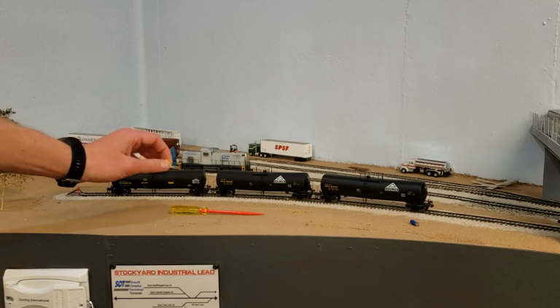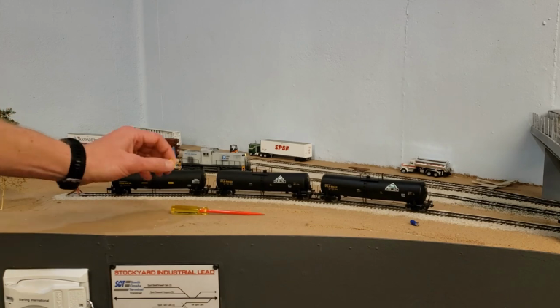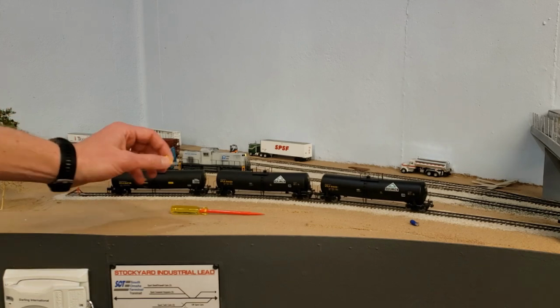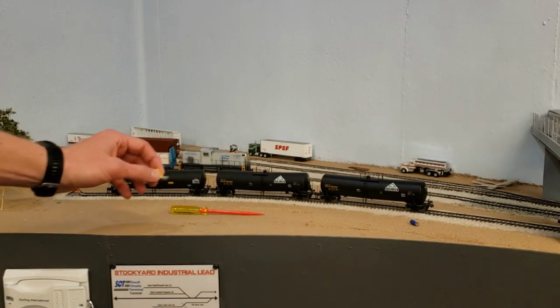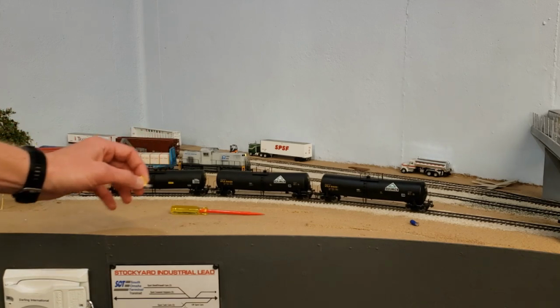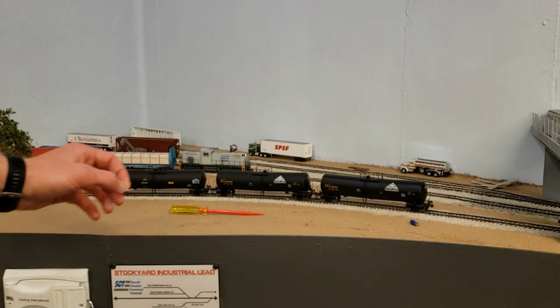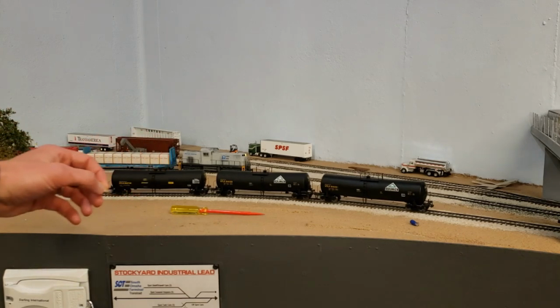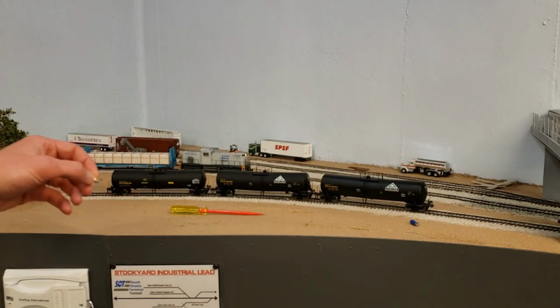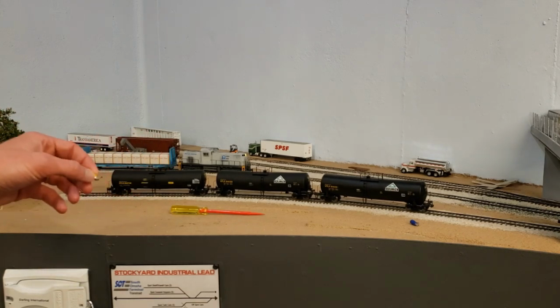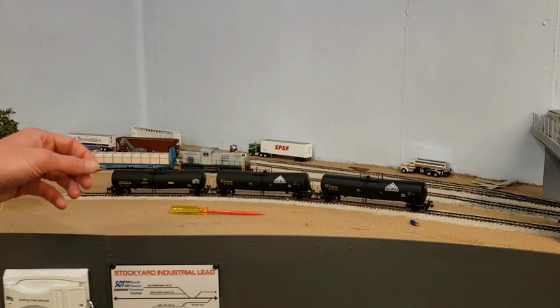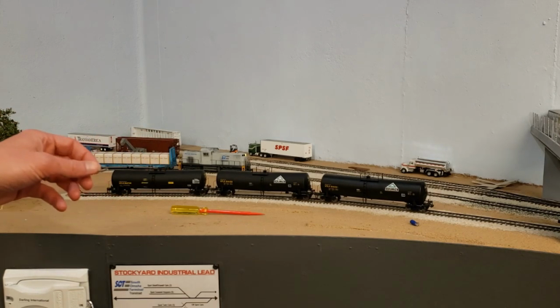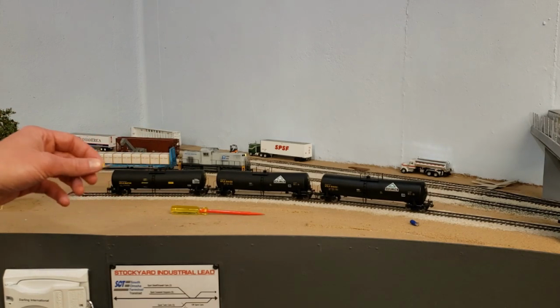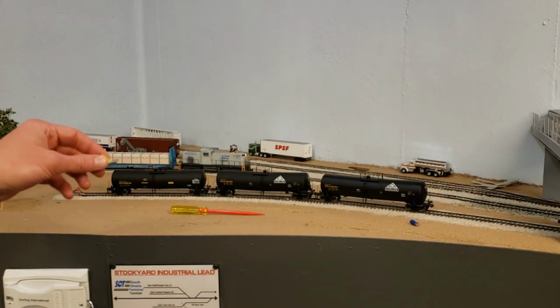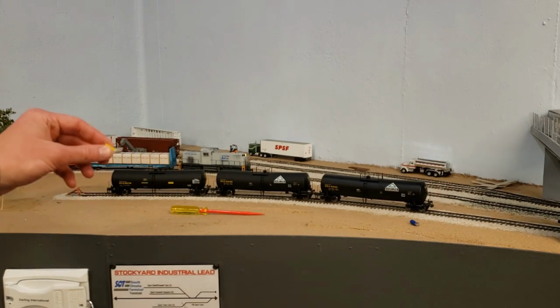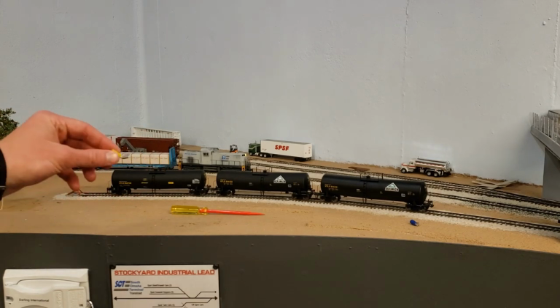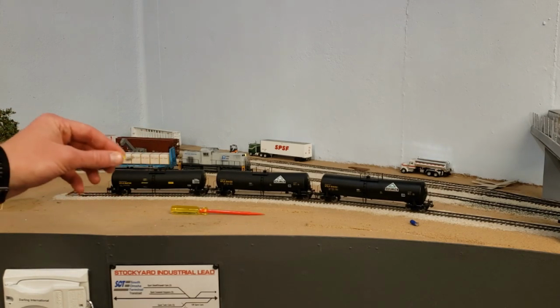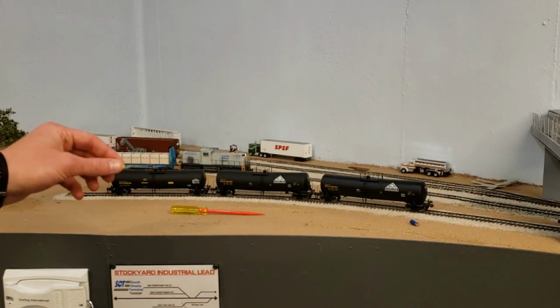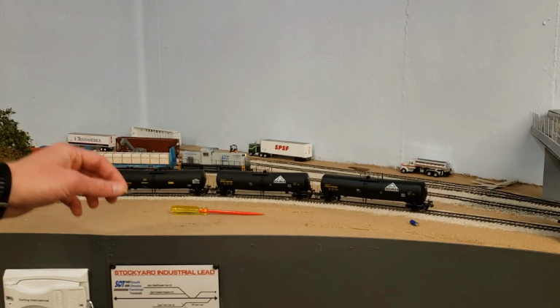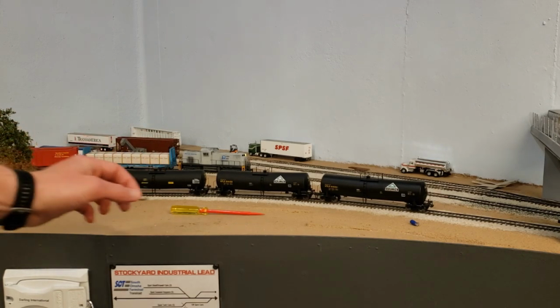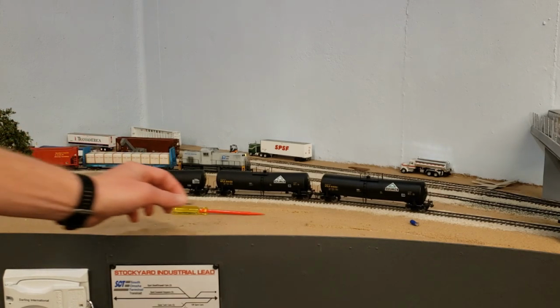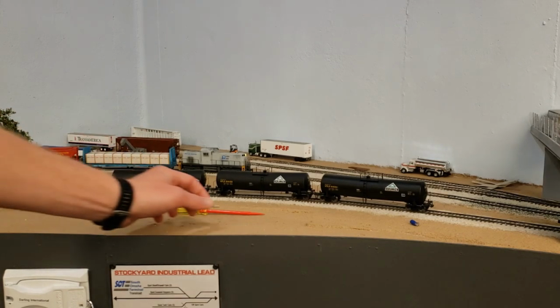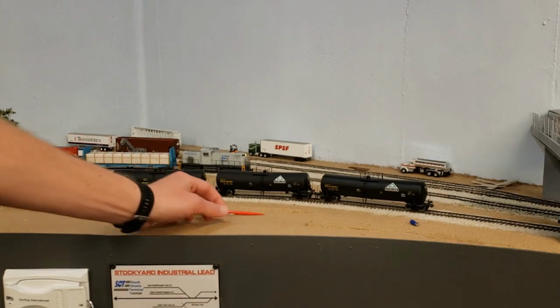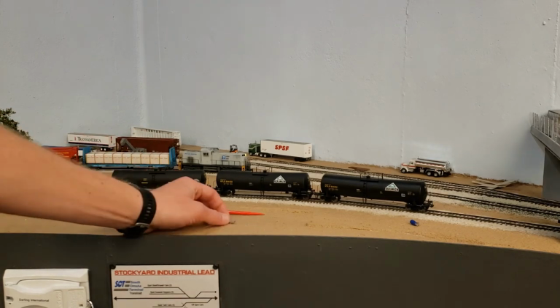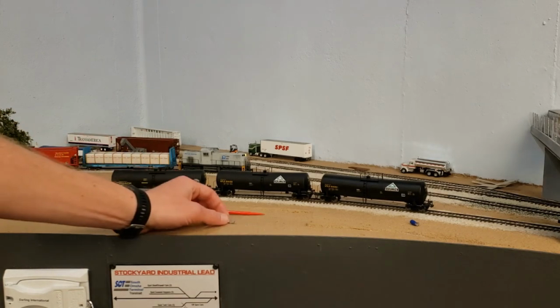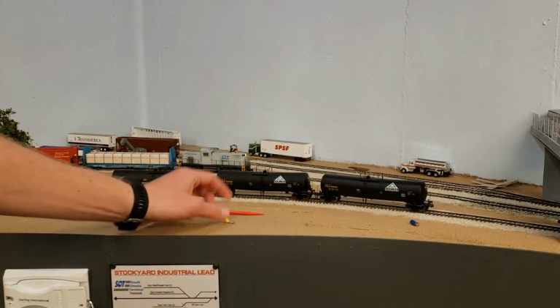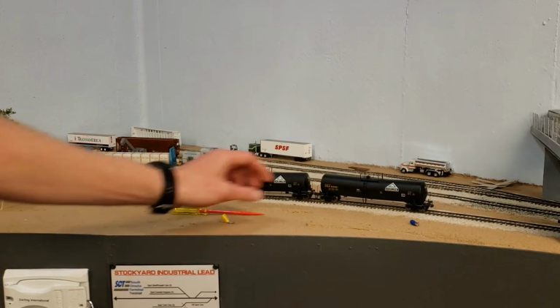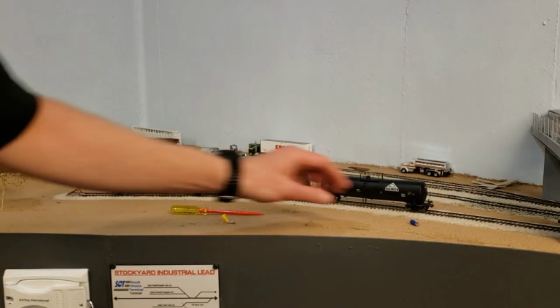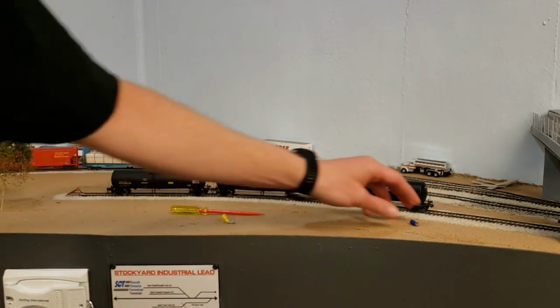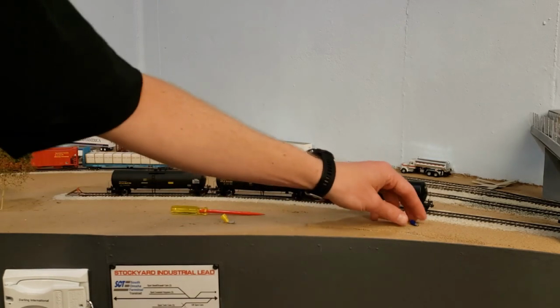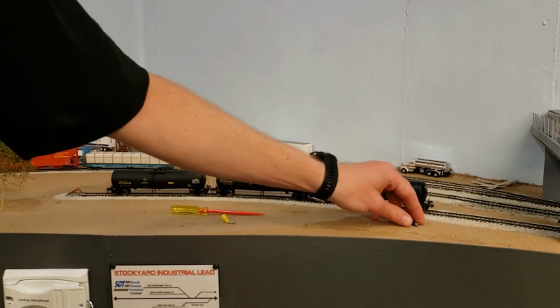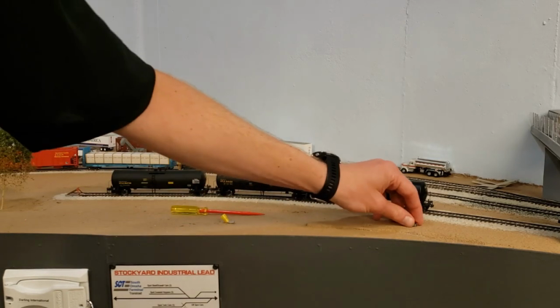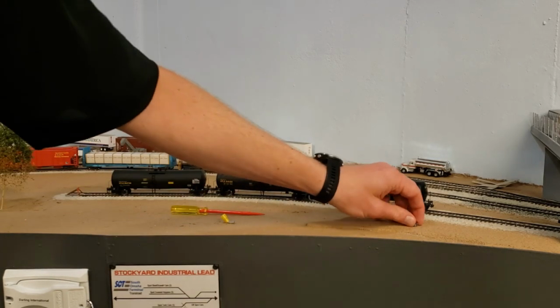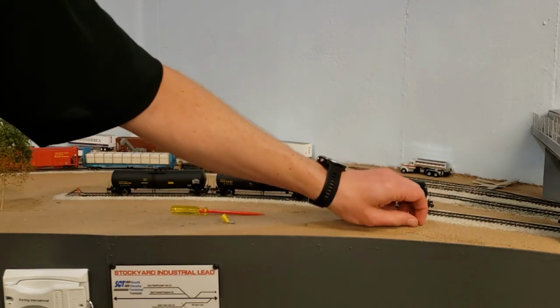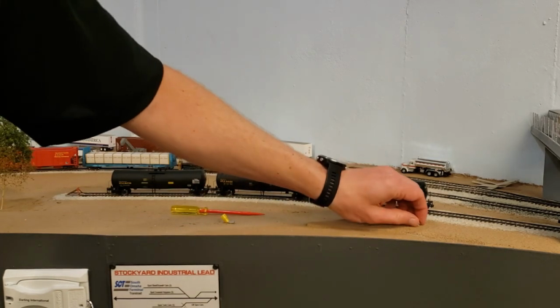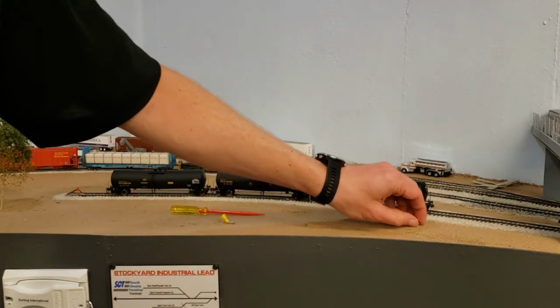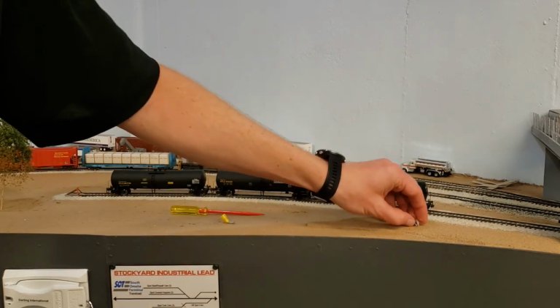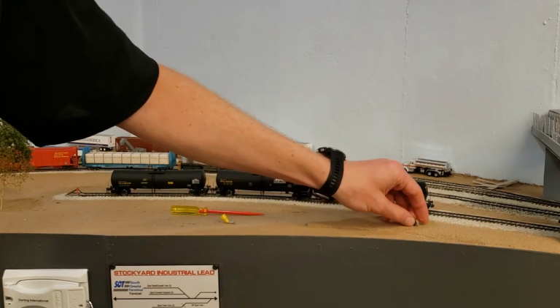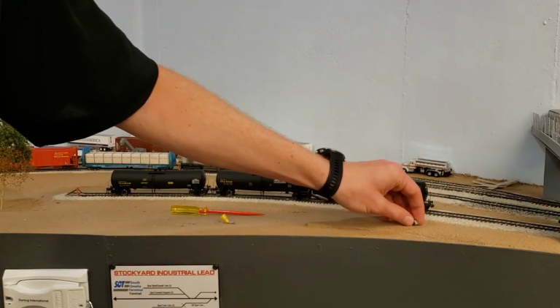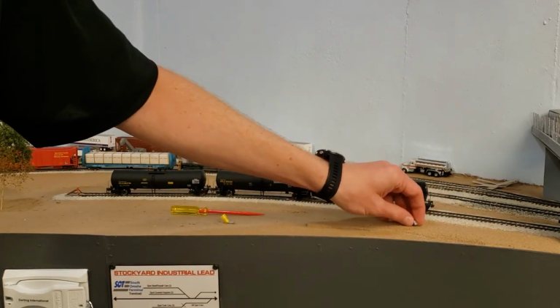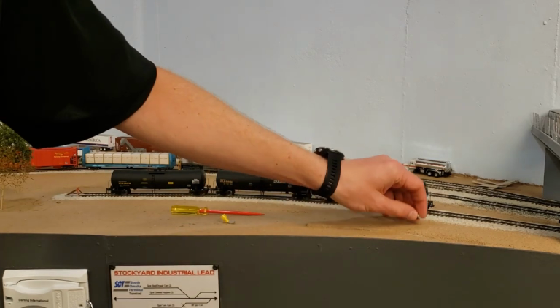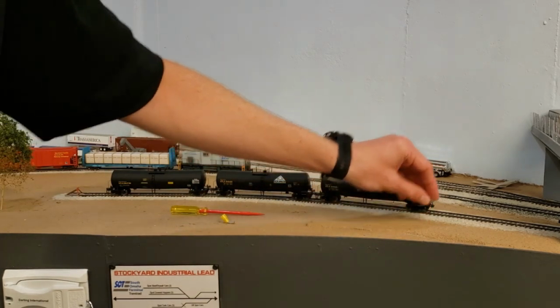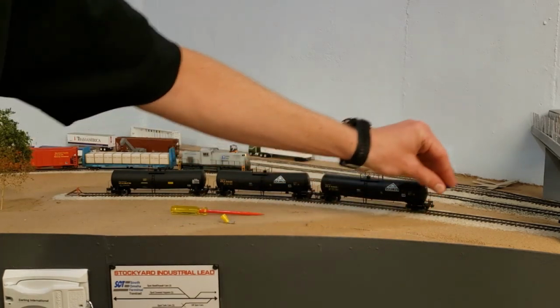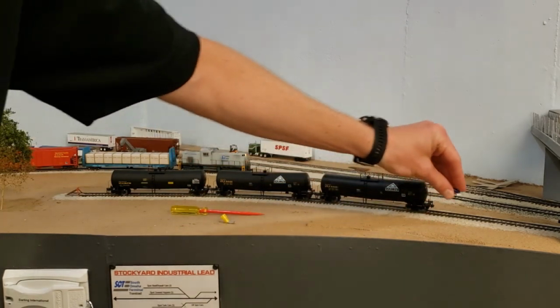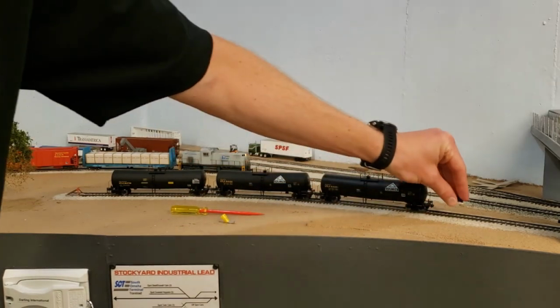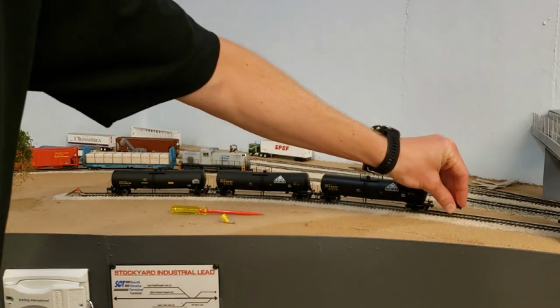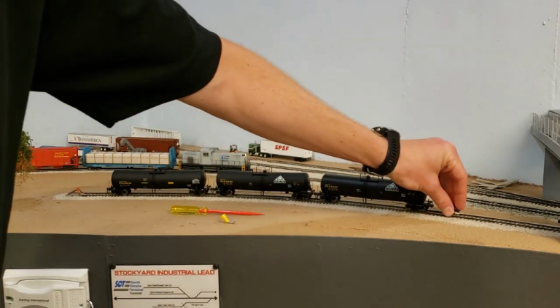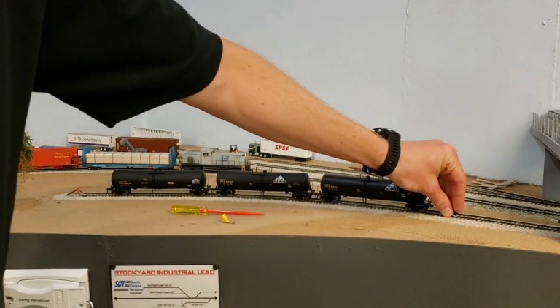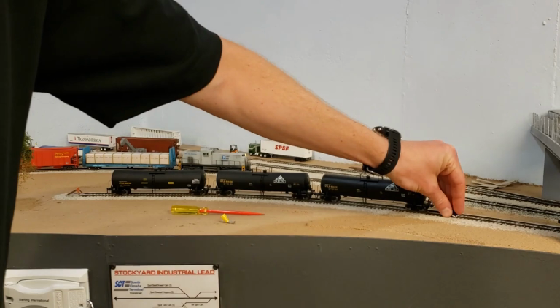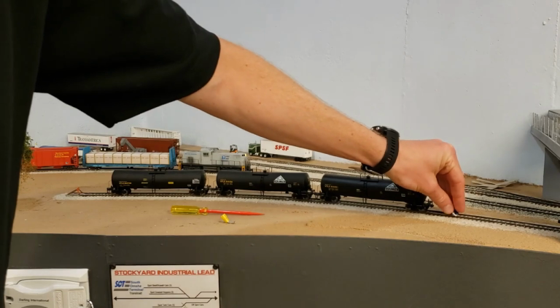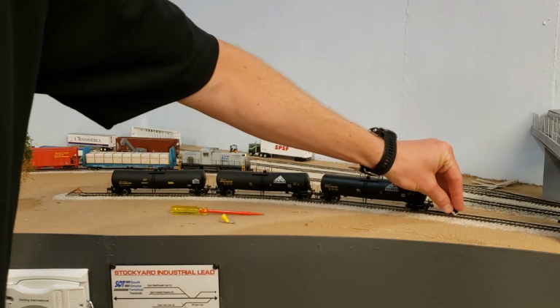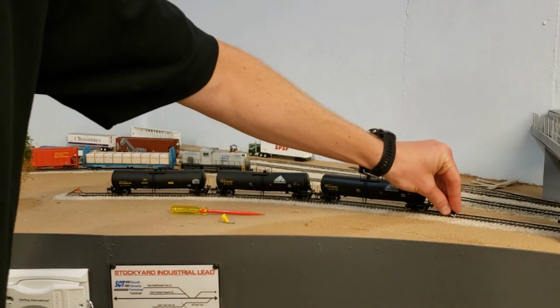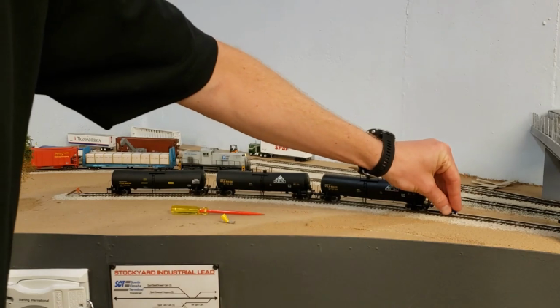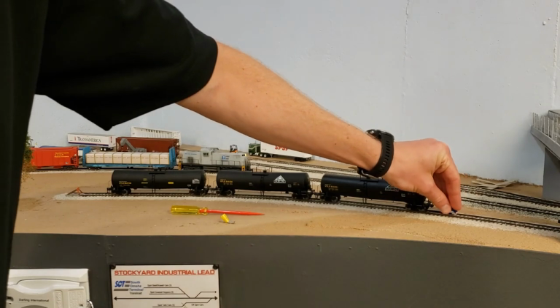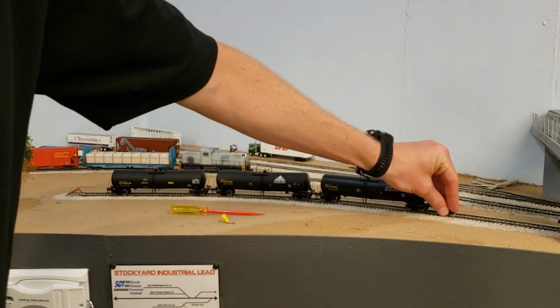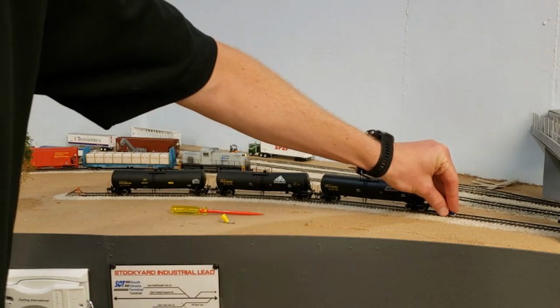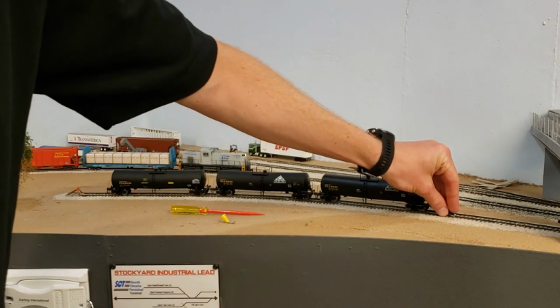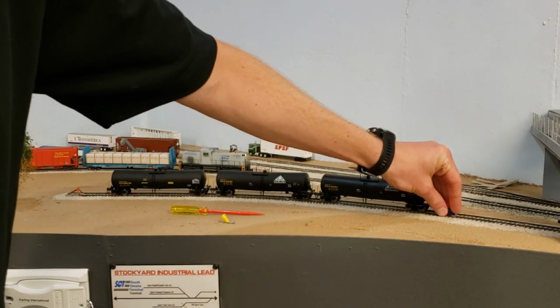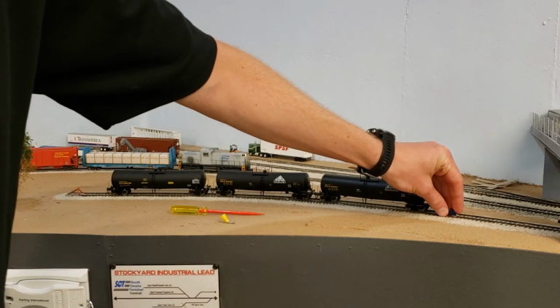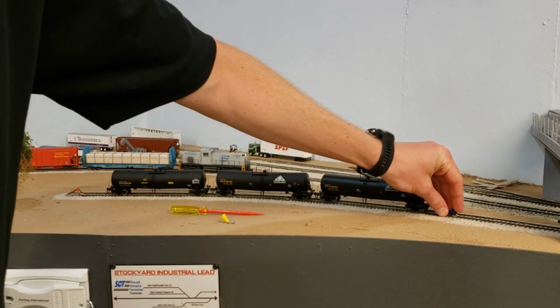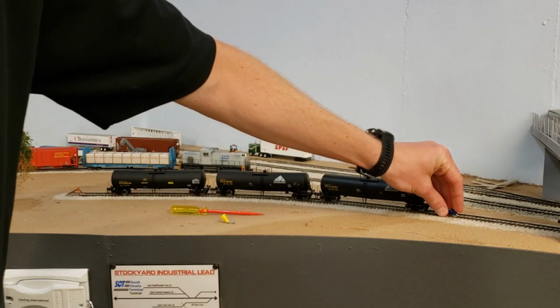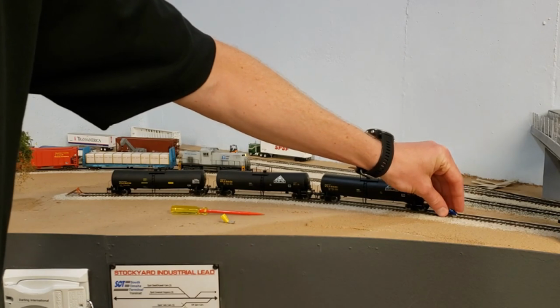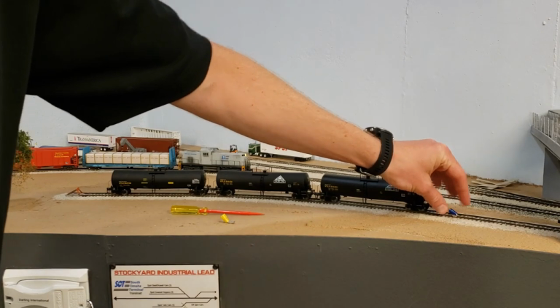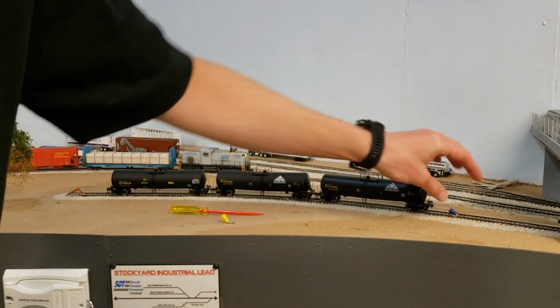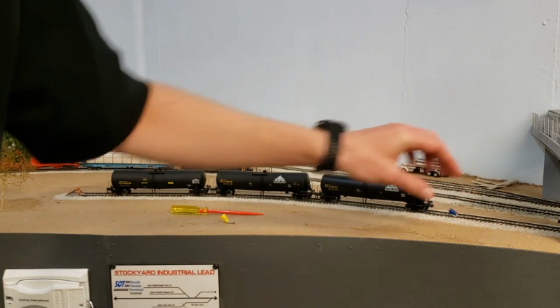Those are some of the tools that I've custom made, and I wanted to show you them in a little bit better detail.